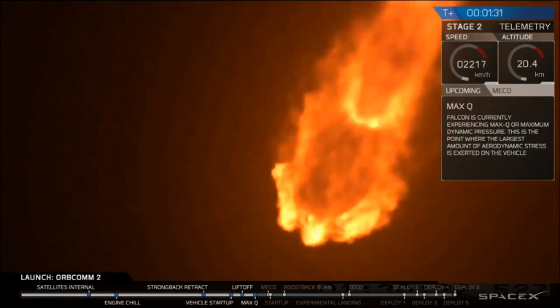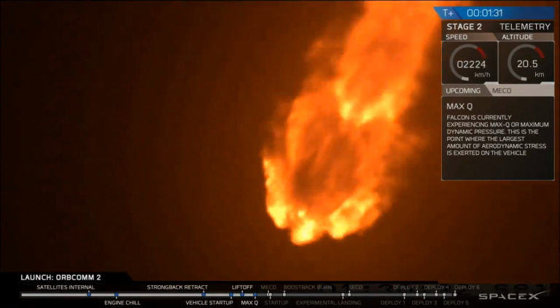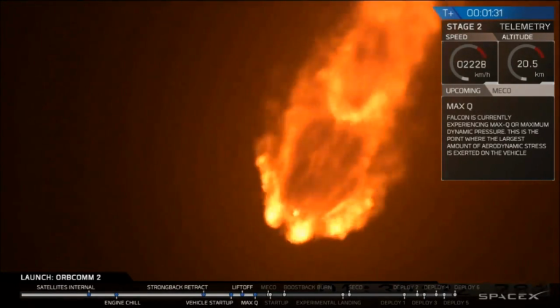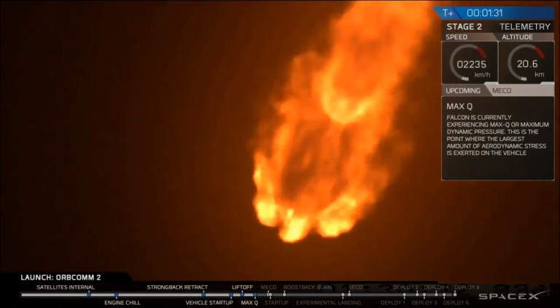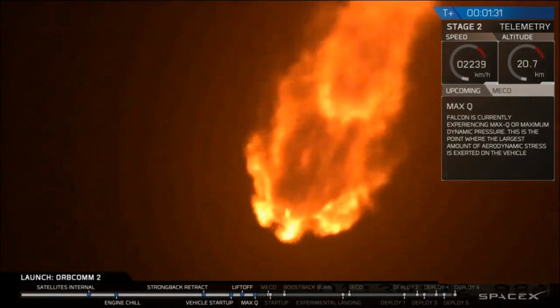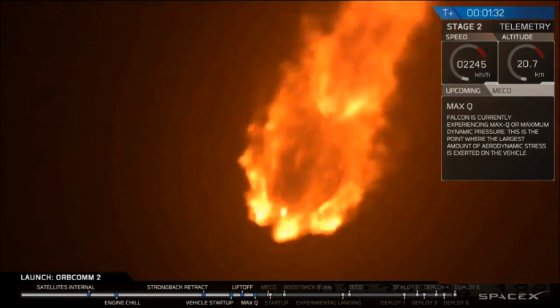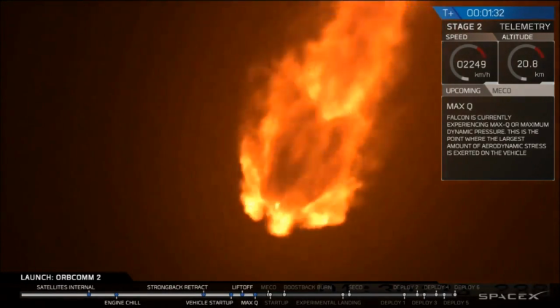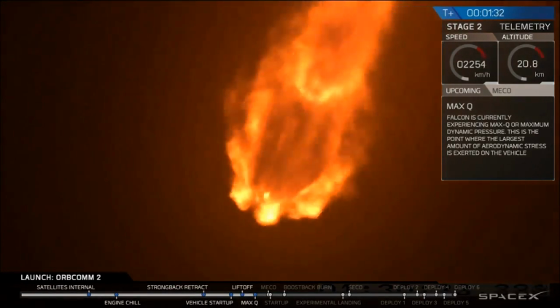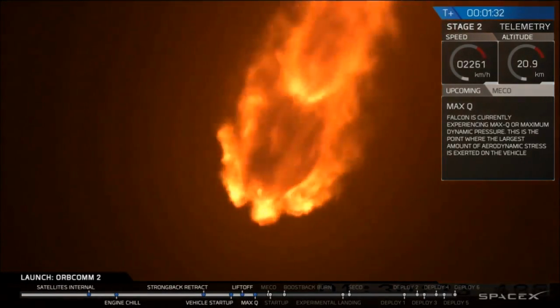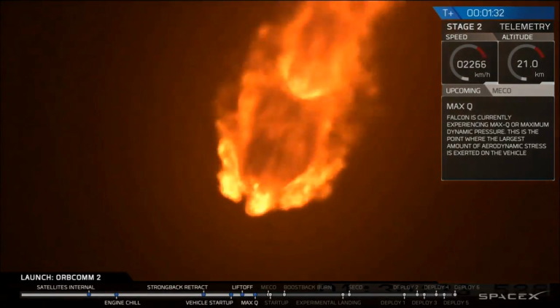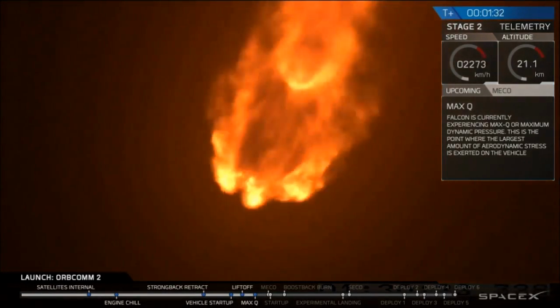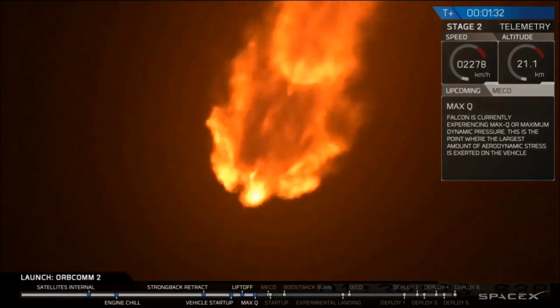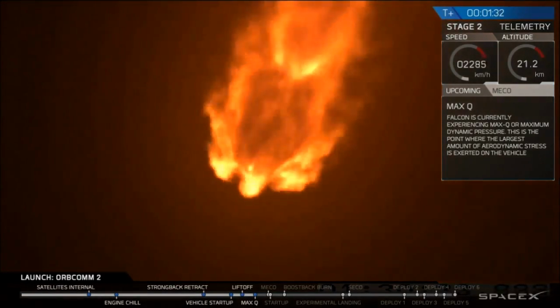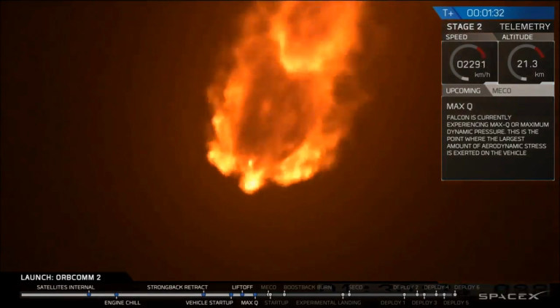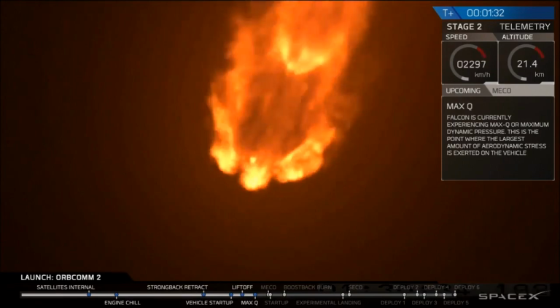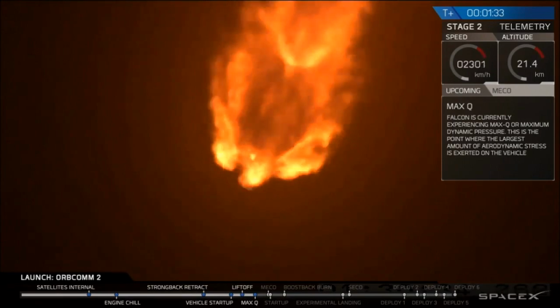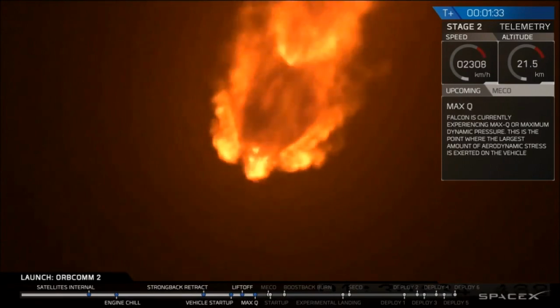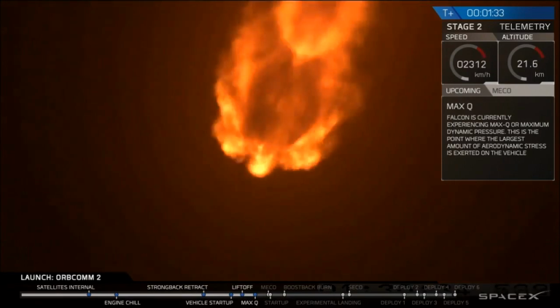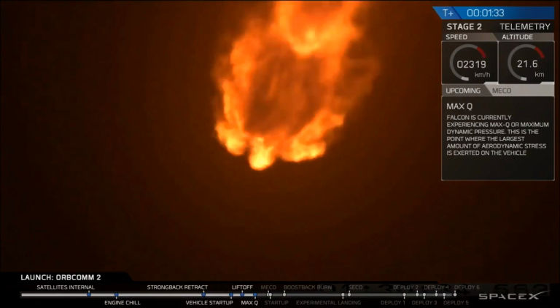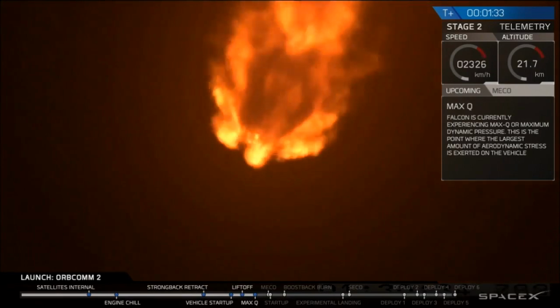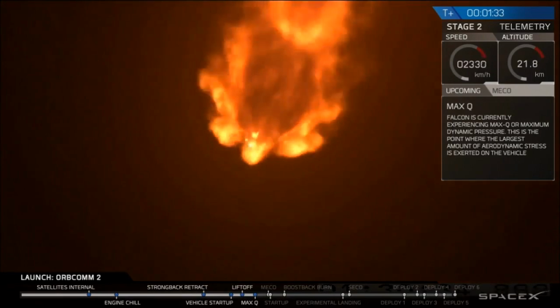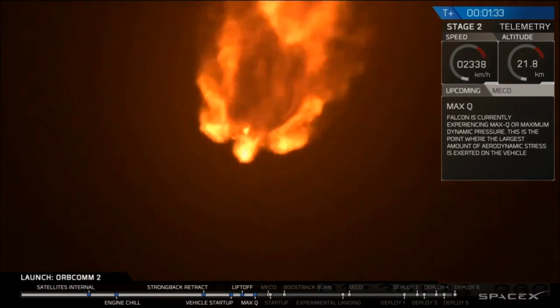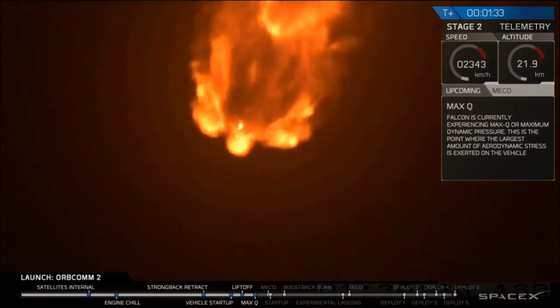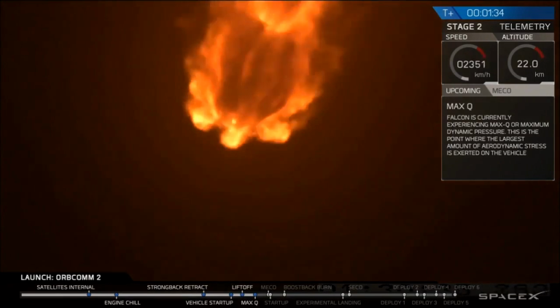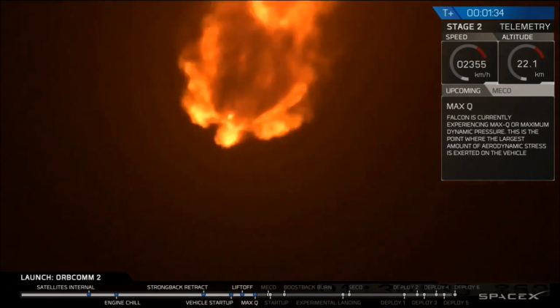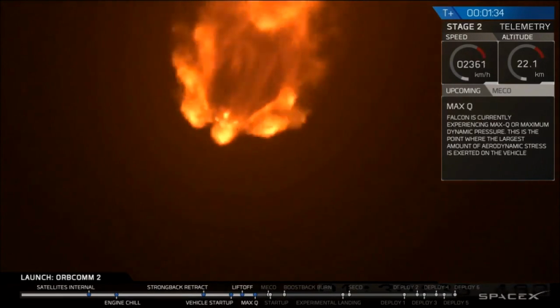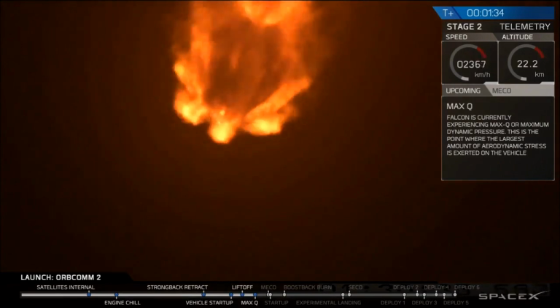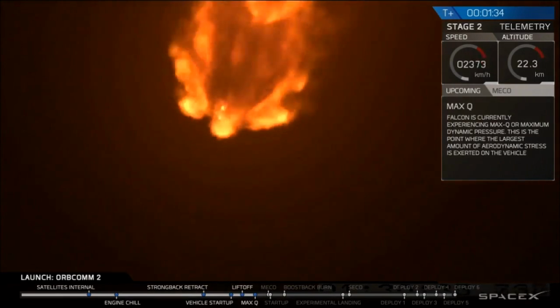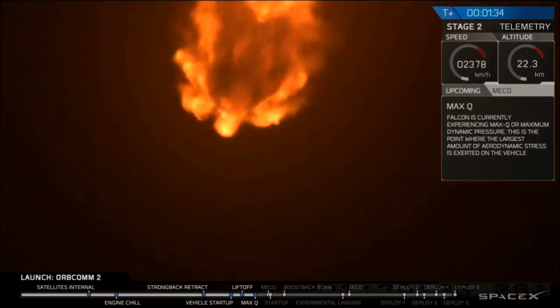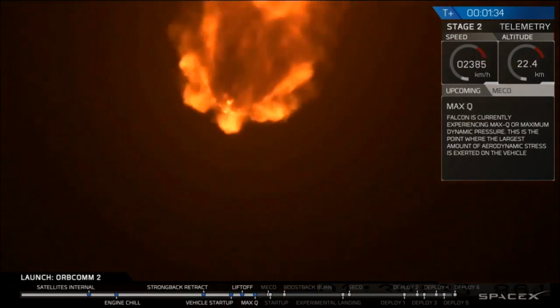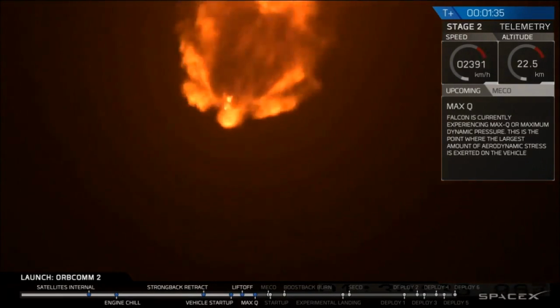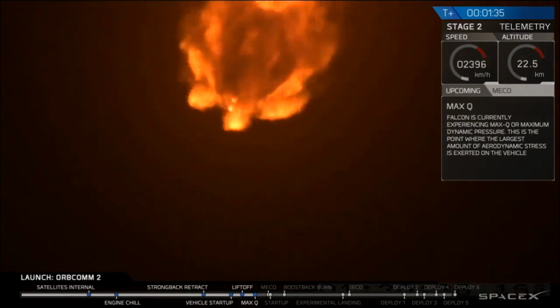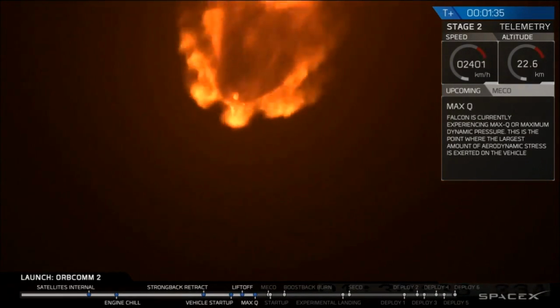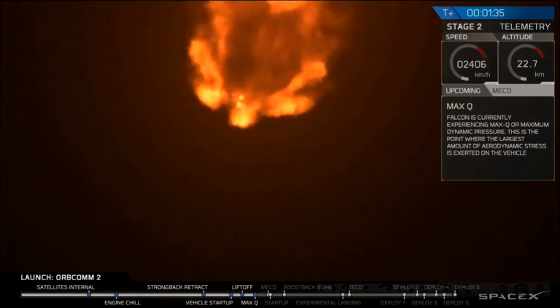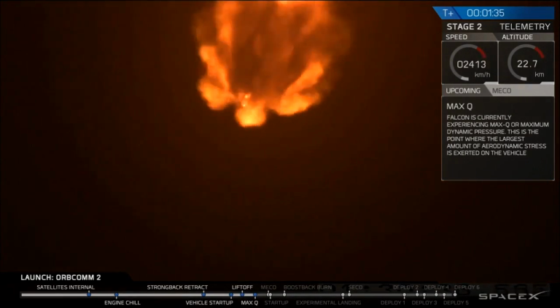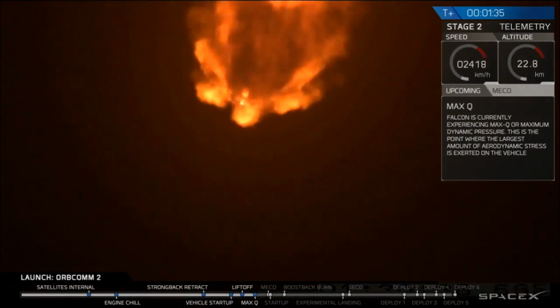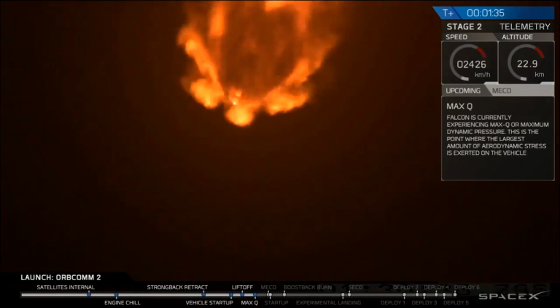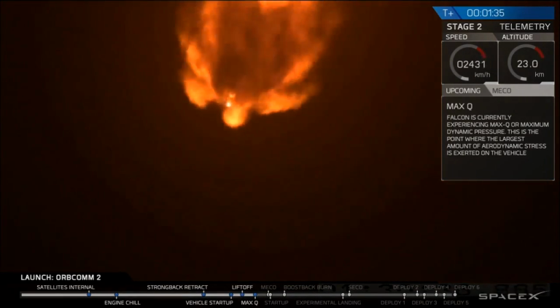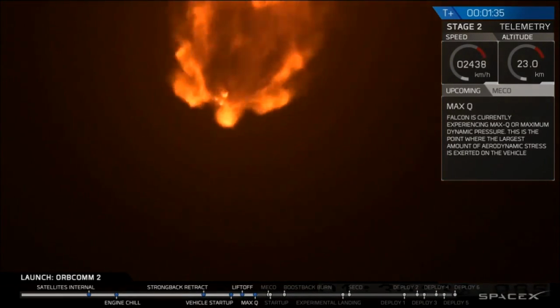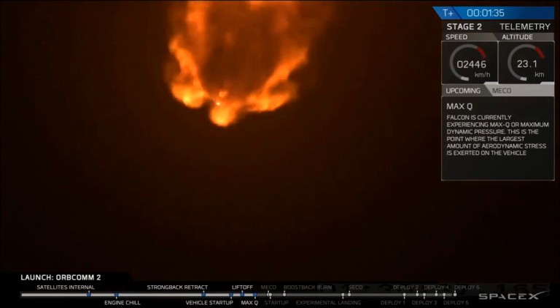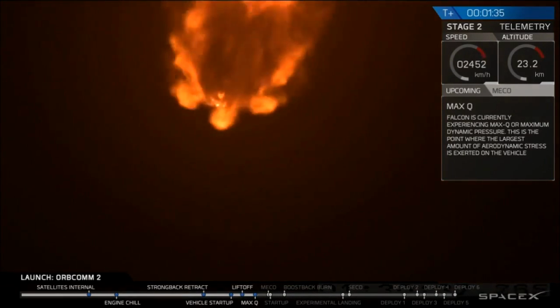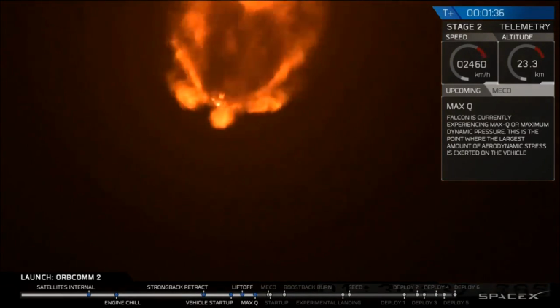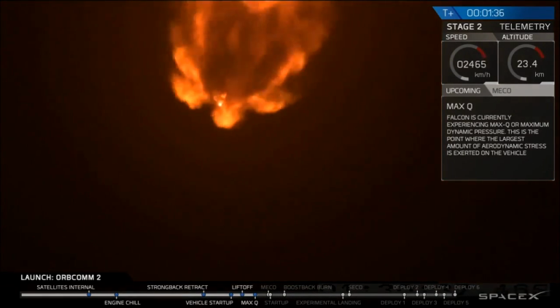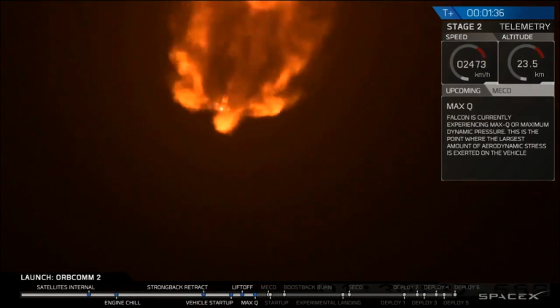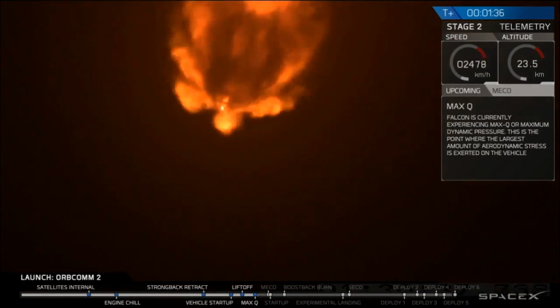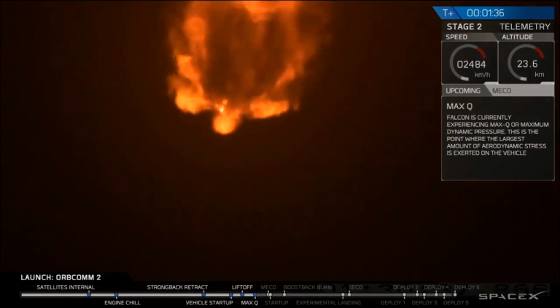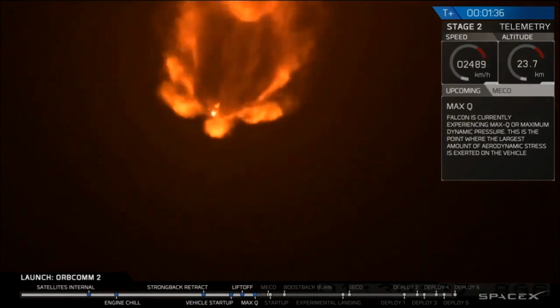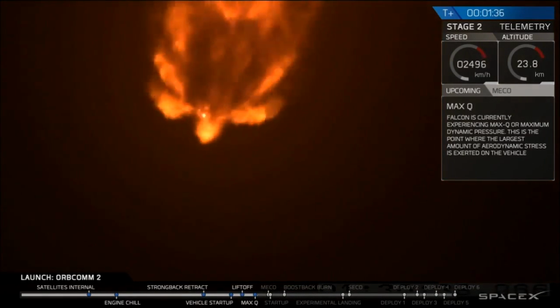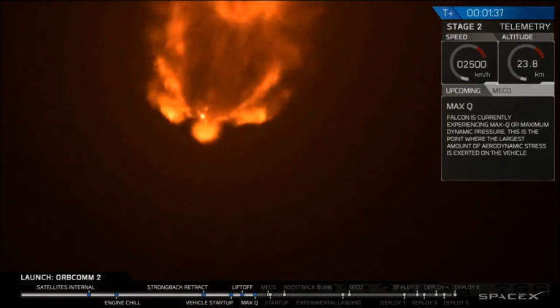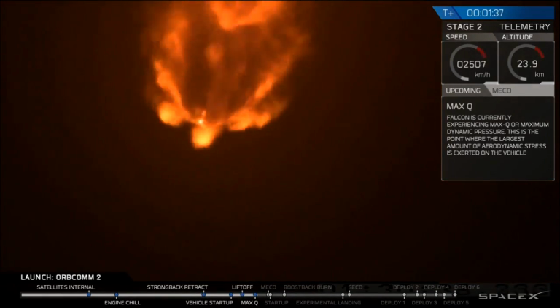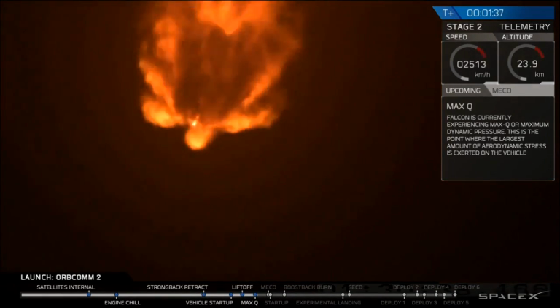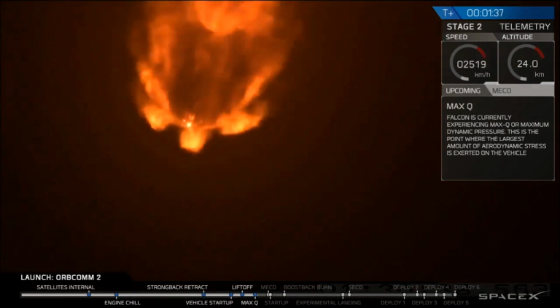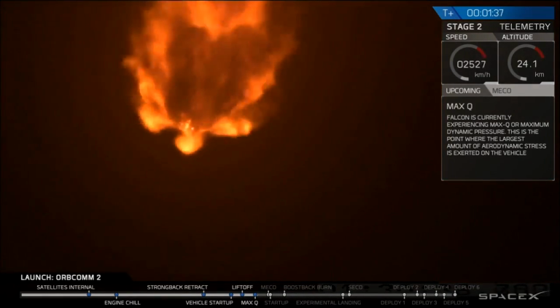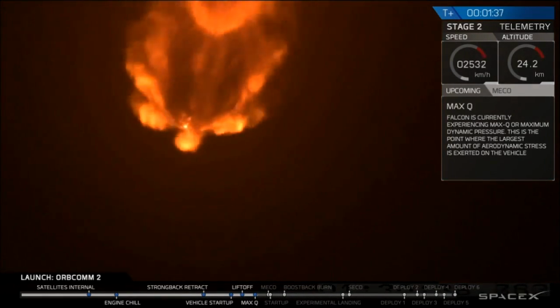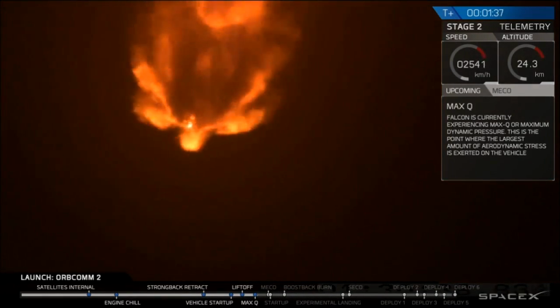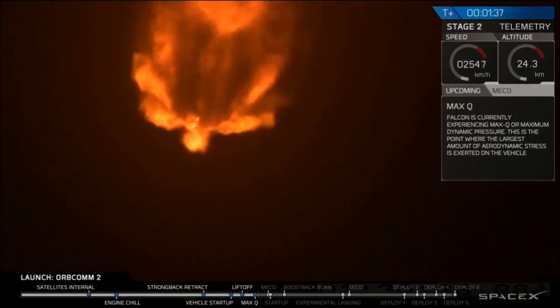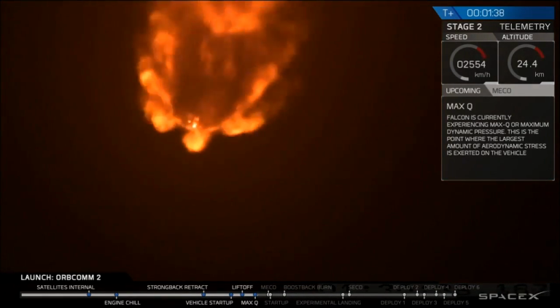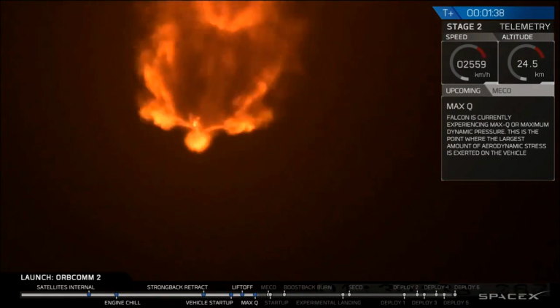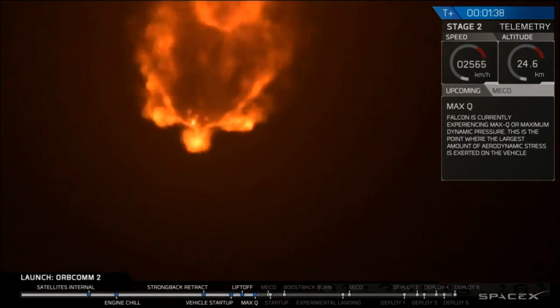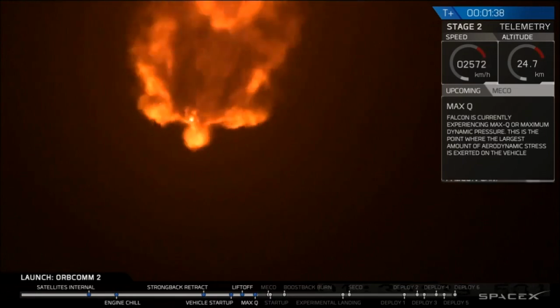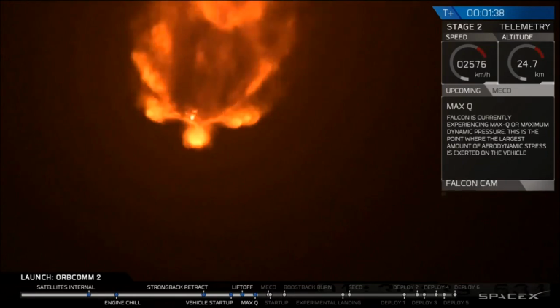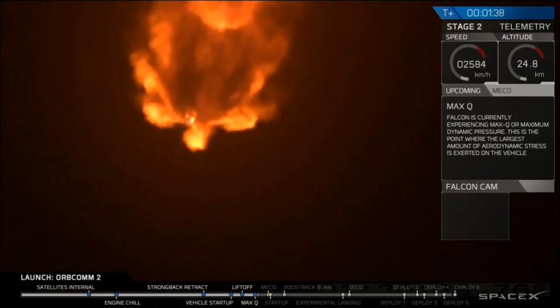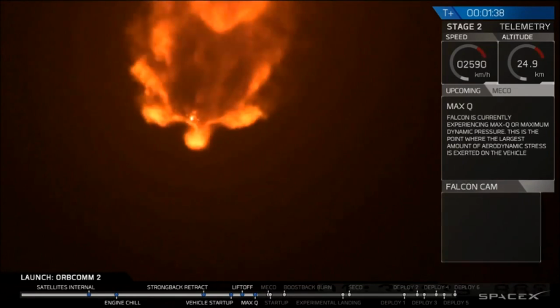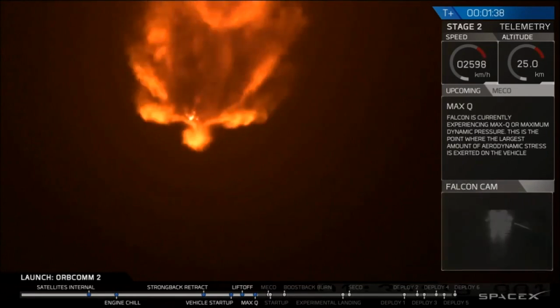You can see the engine plume. Stage 1 propulsion is nominal. The engine plume is widening as the rocket is increasing in altitude and there's less pressure.